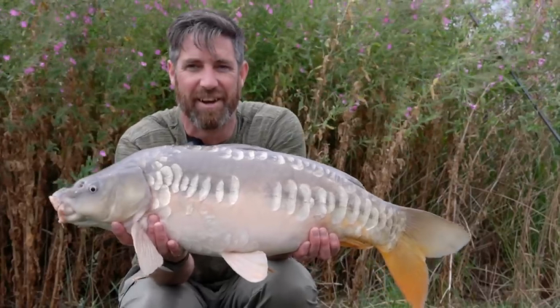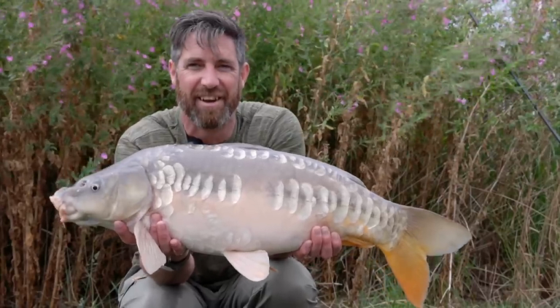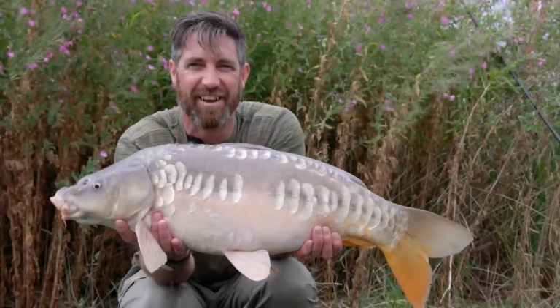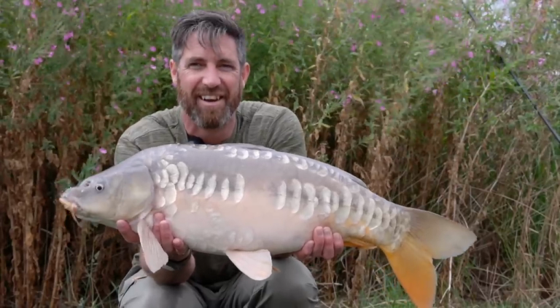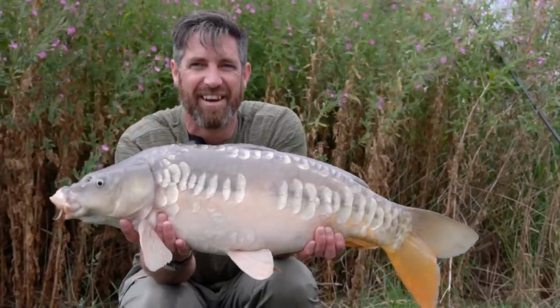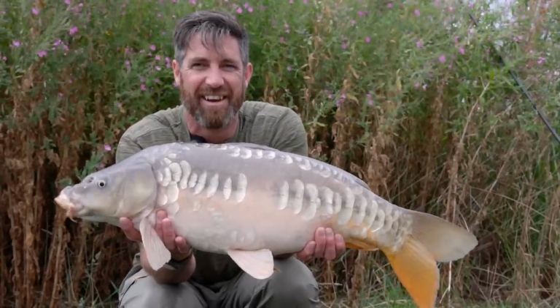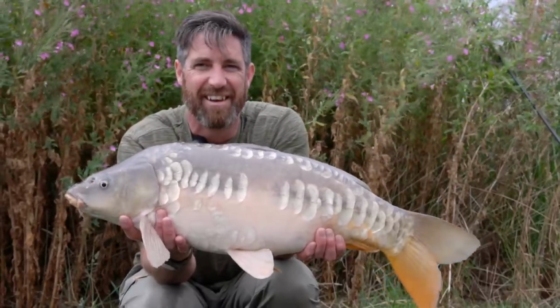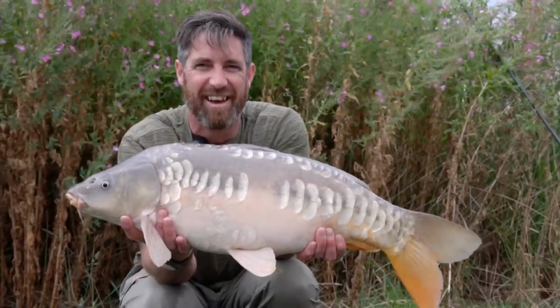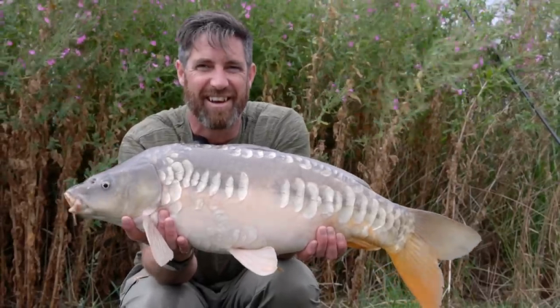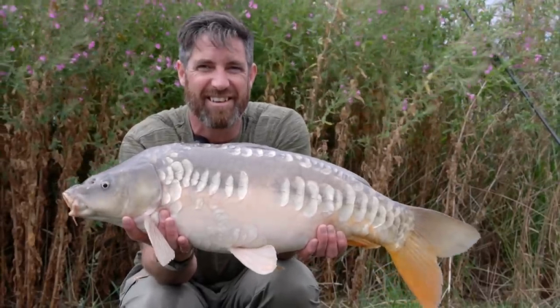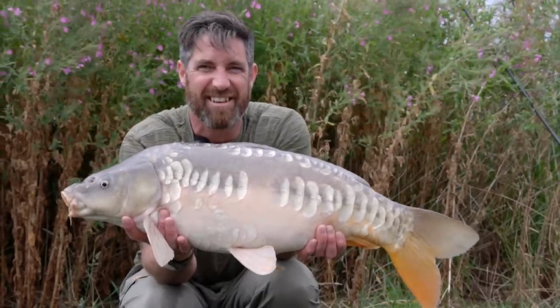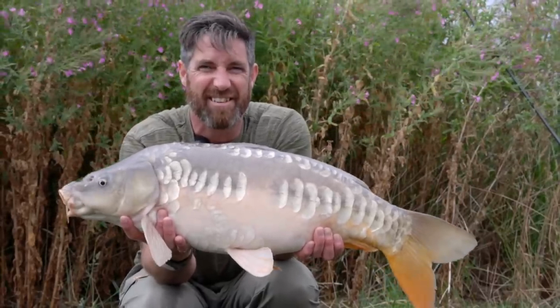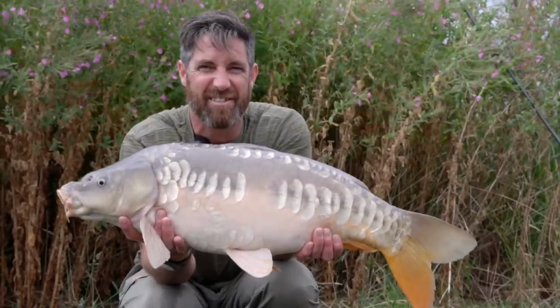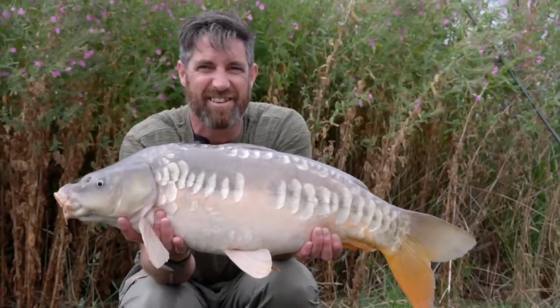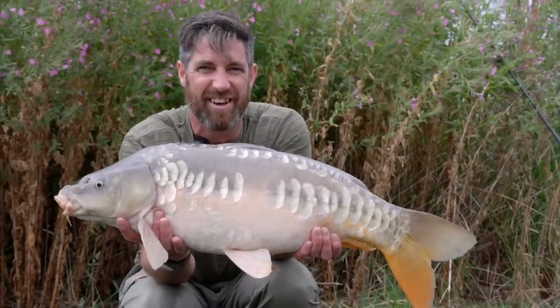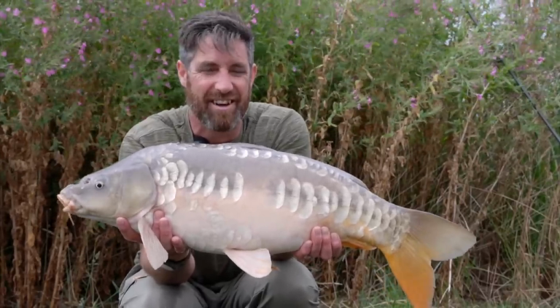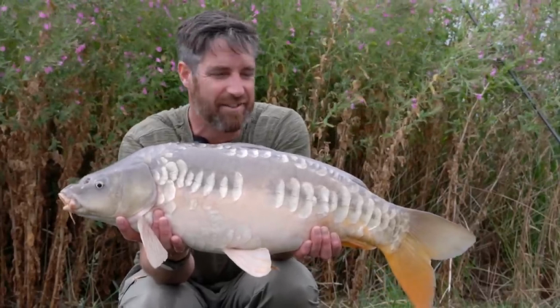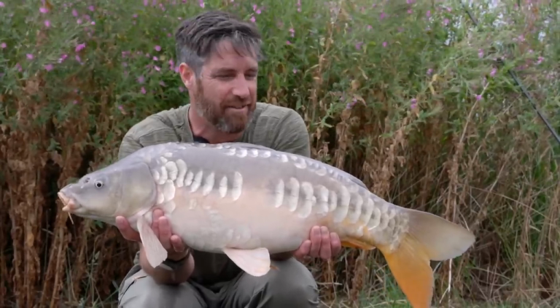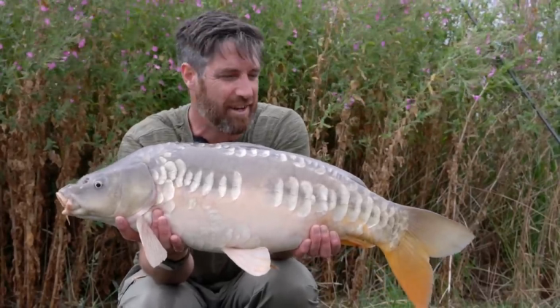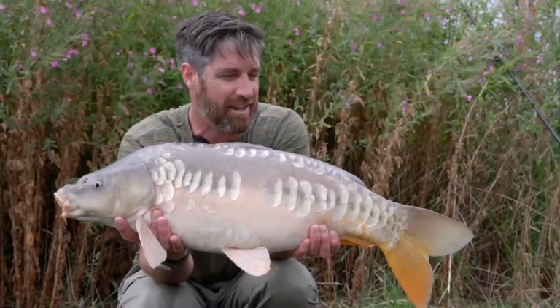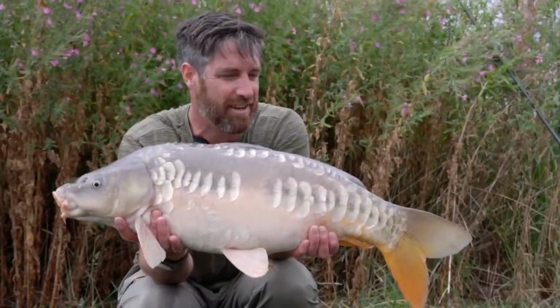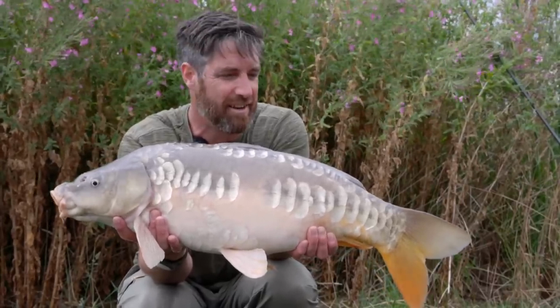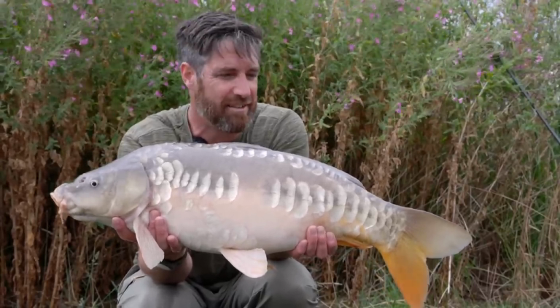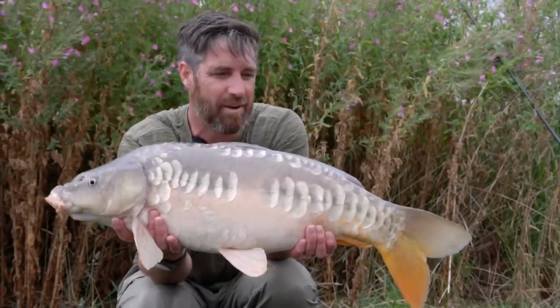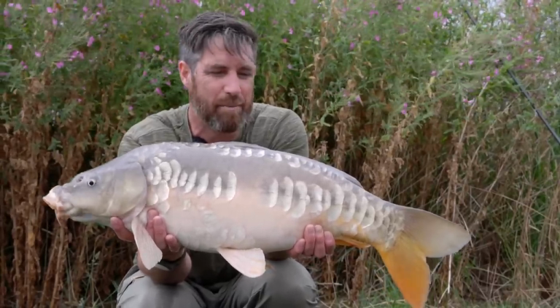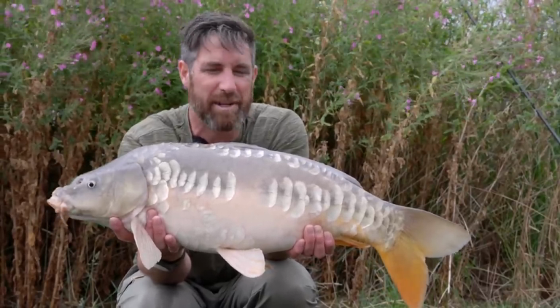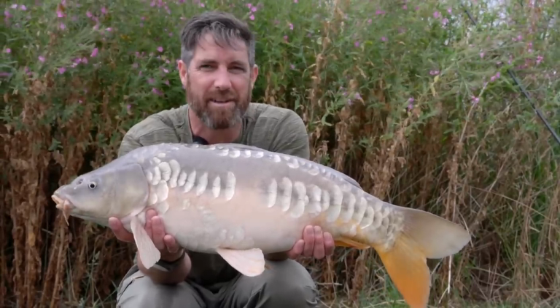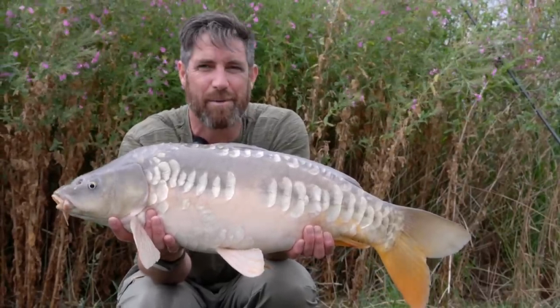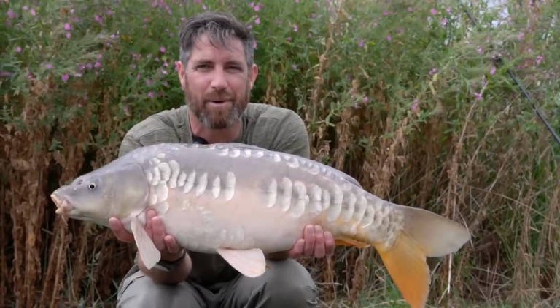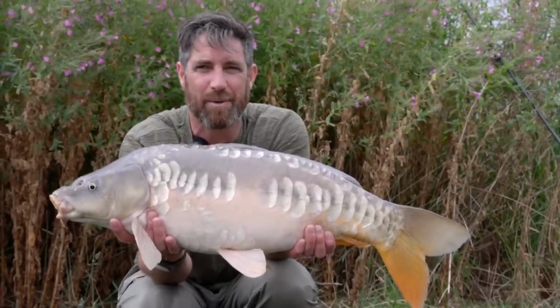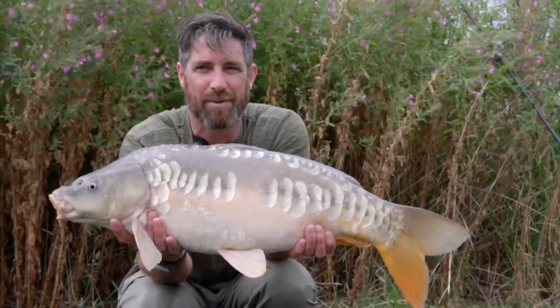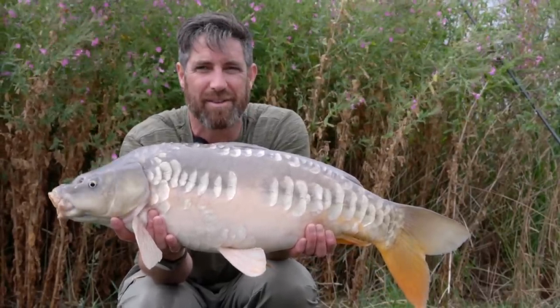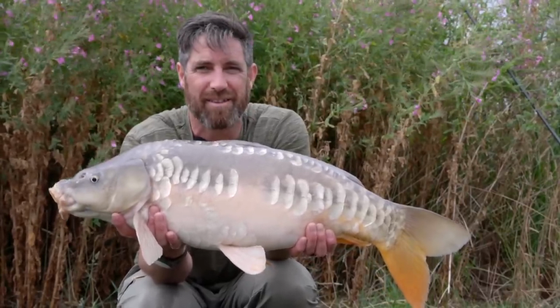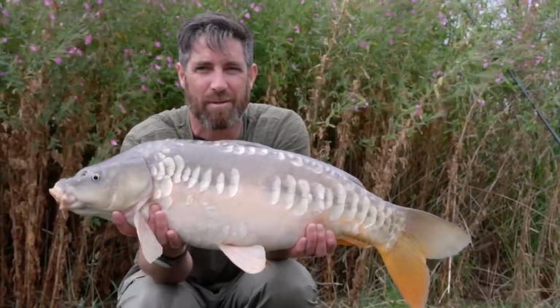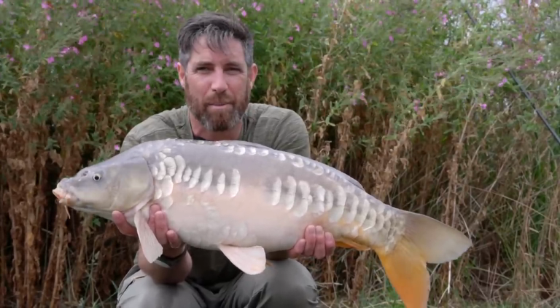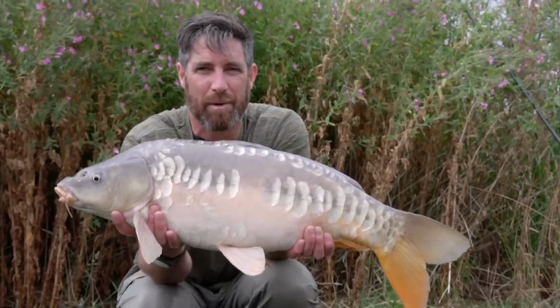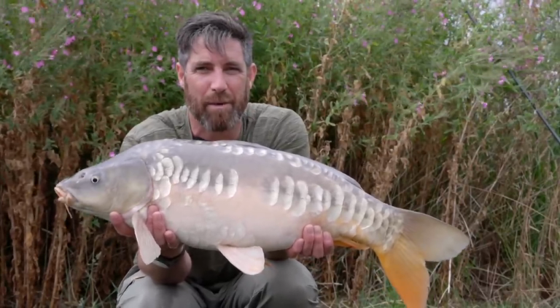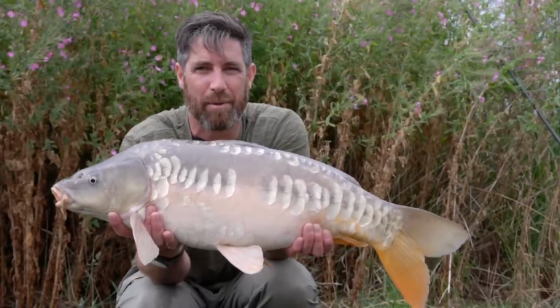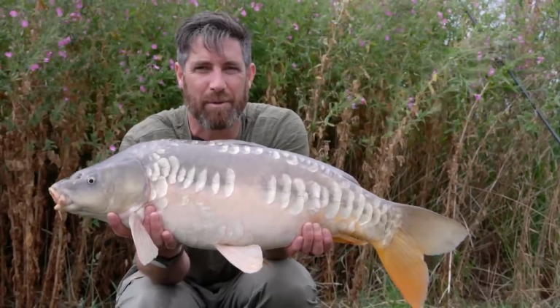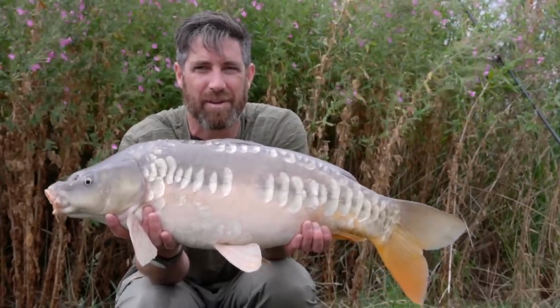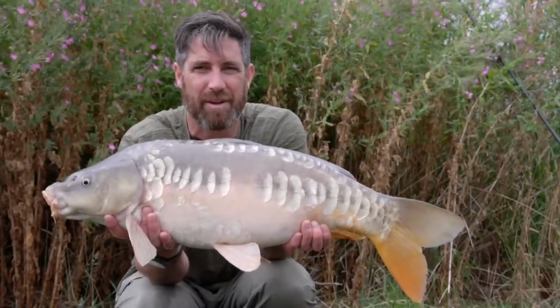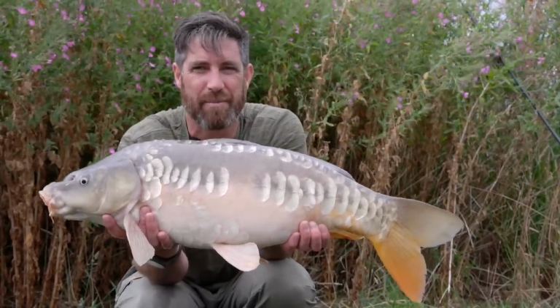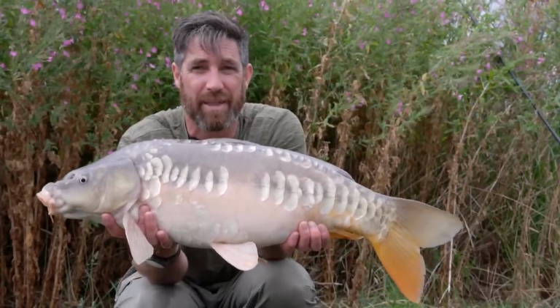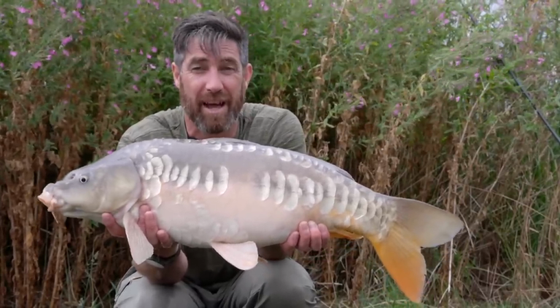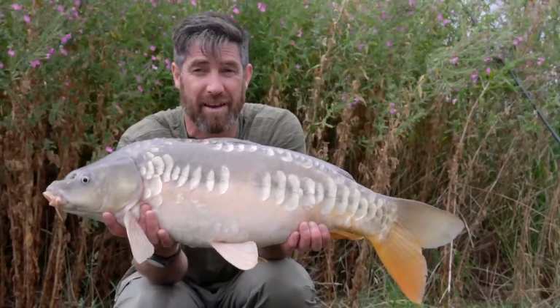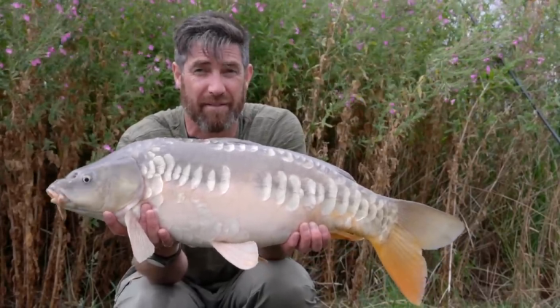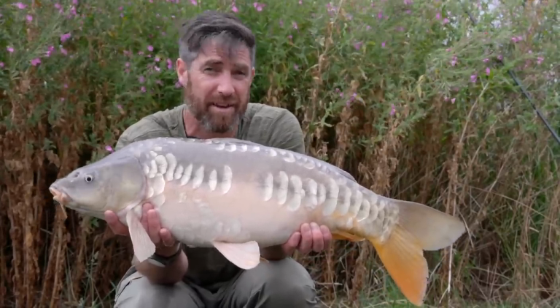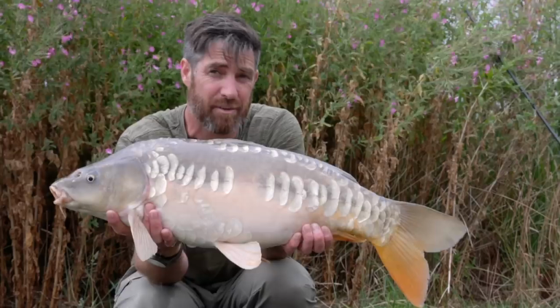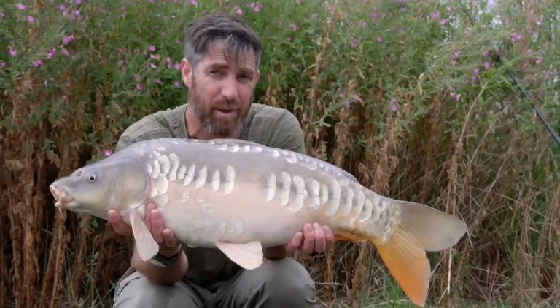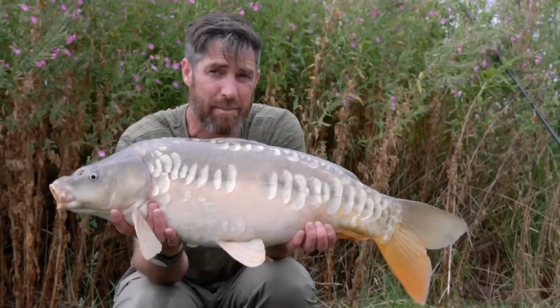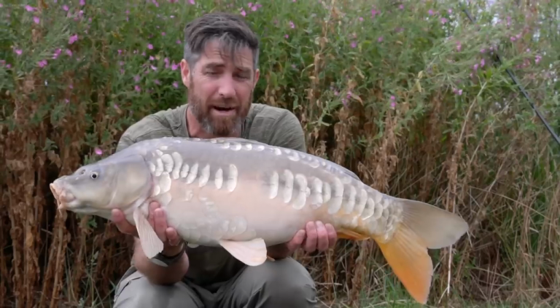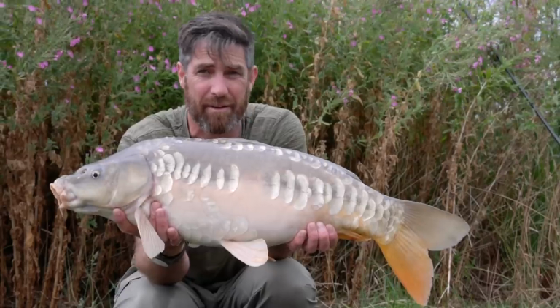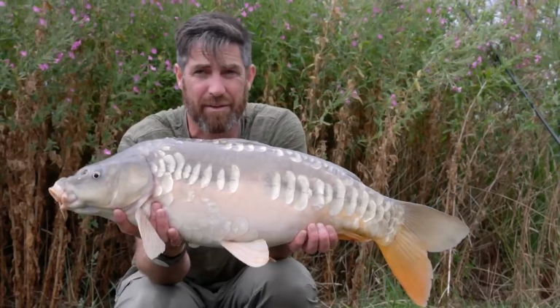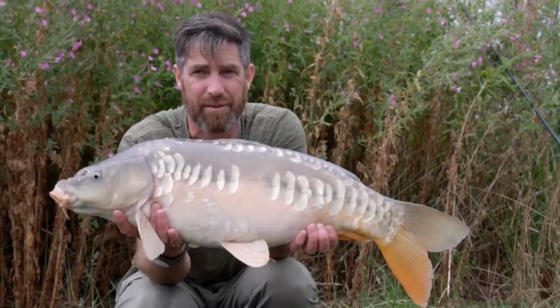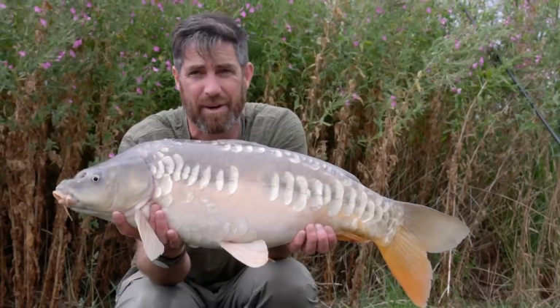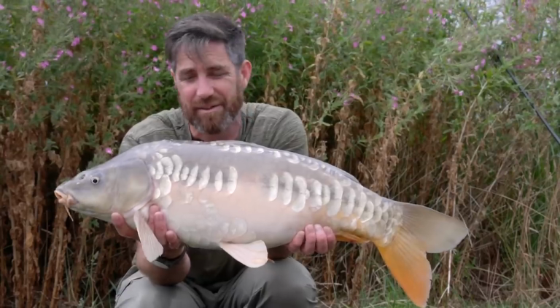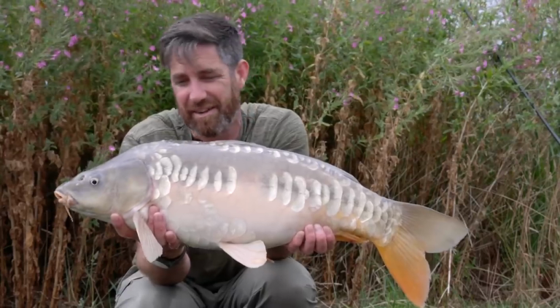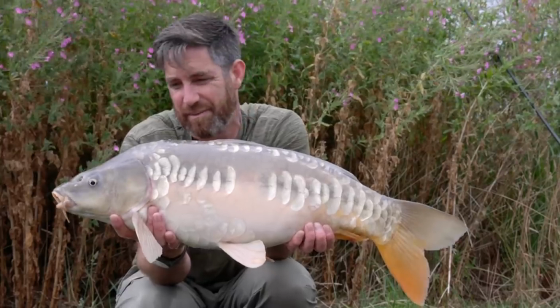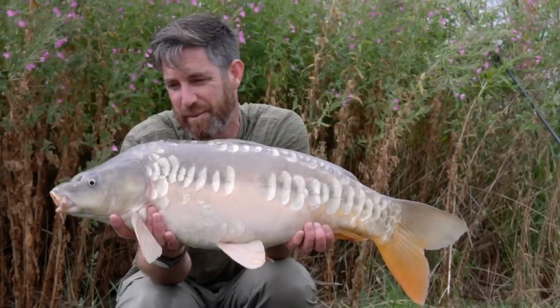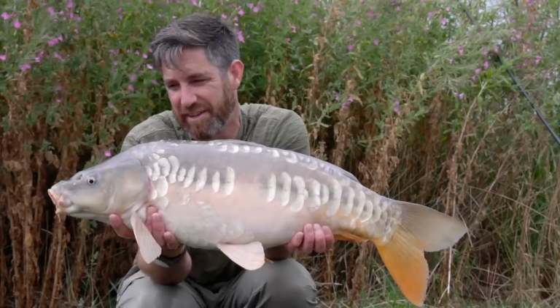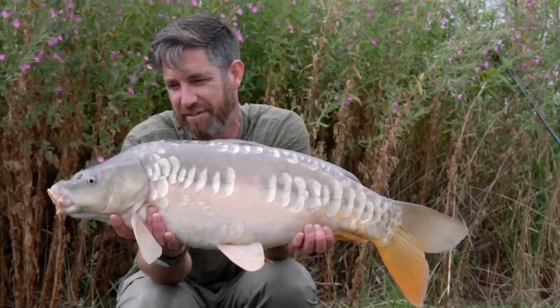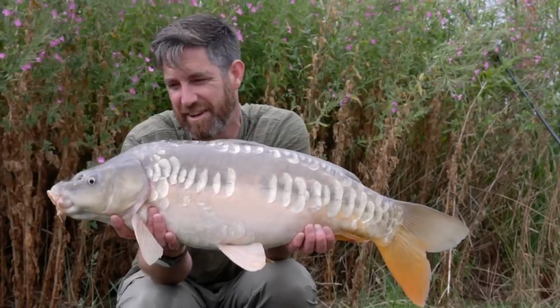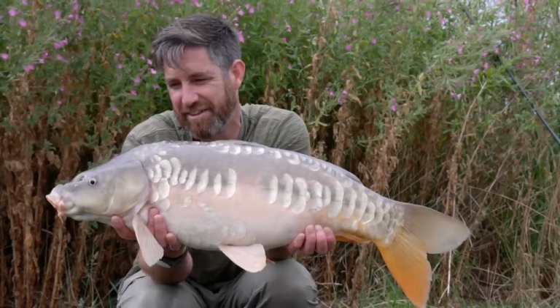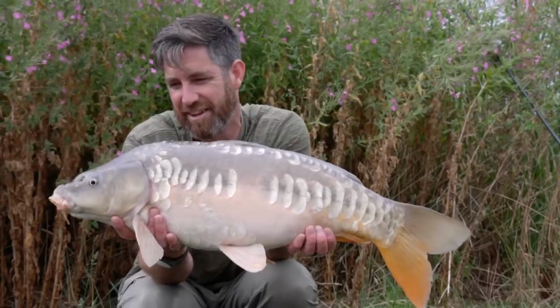I did manage one more fish just before the social, but unfortunately my microphone ran out of batteries at this point and I hadn't noticed.